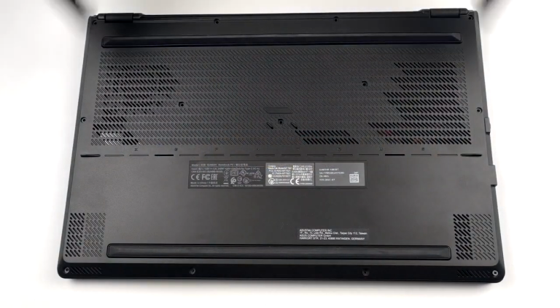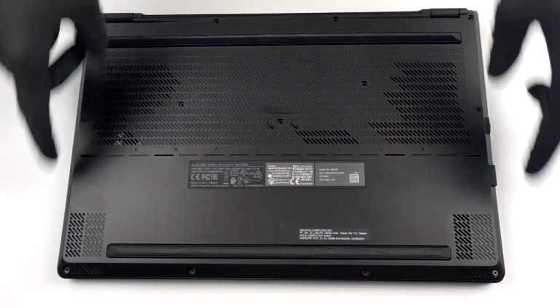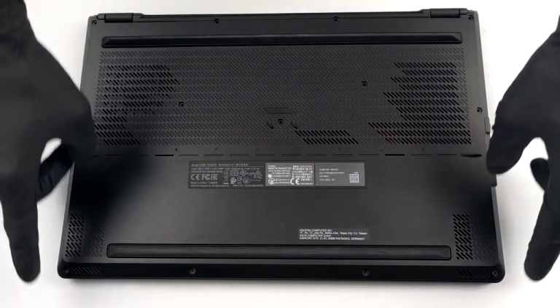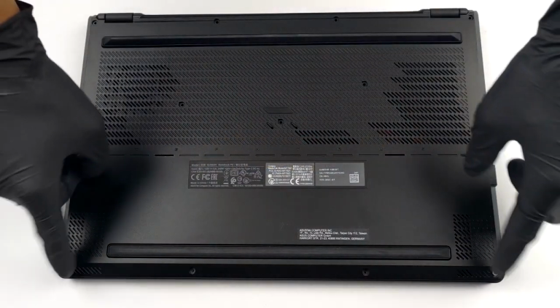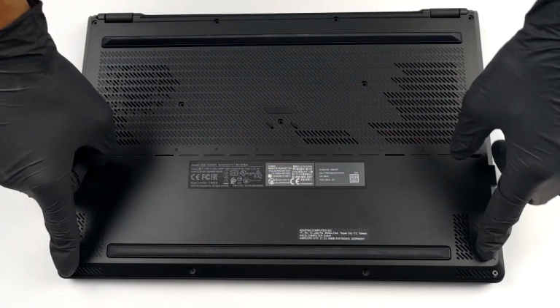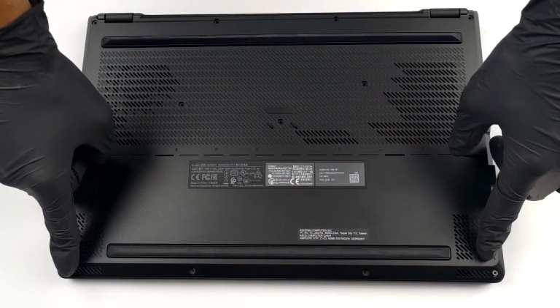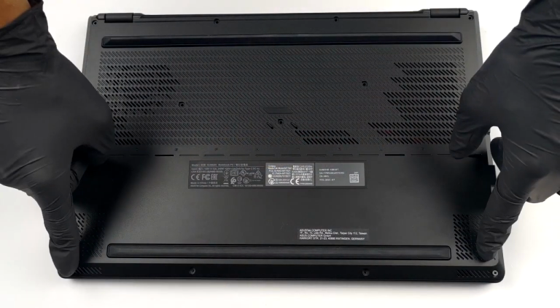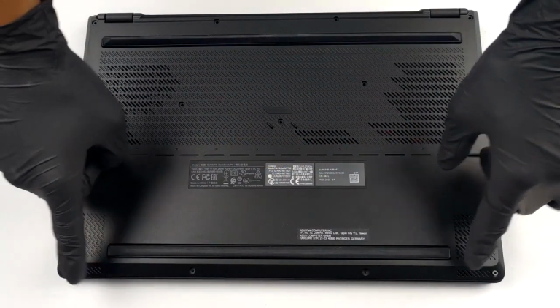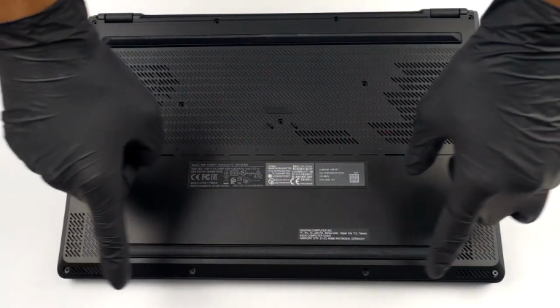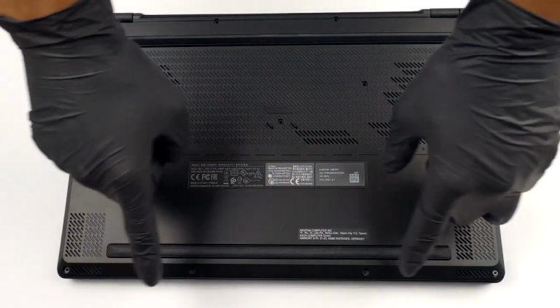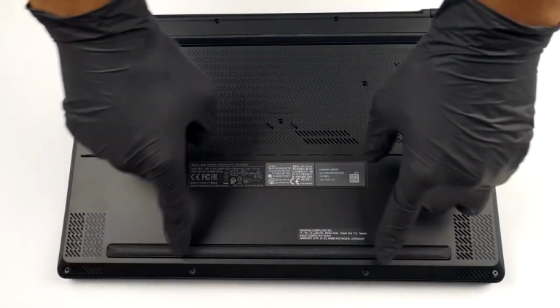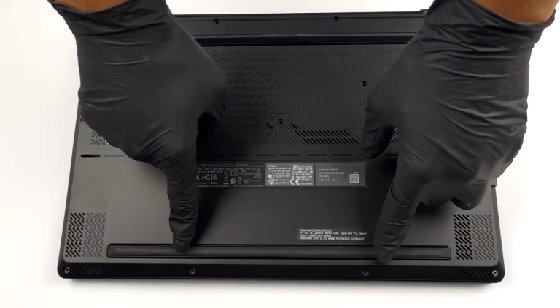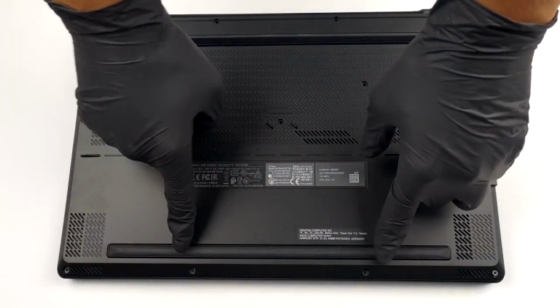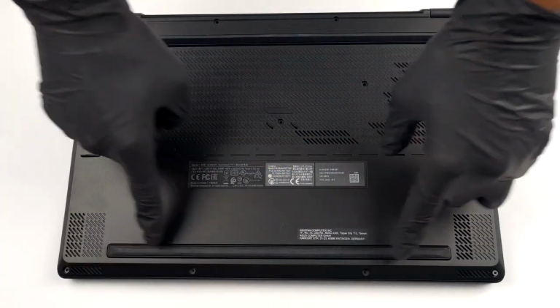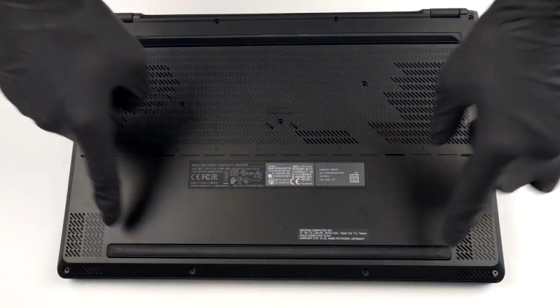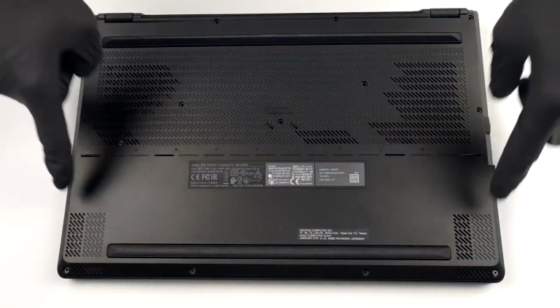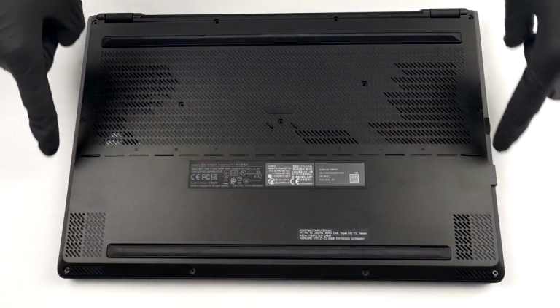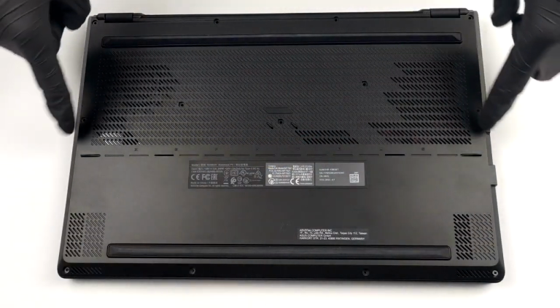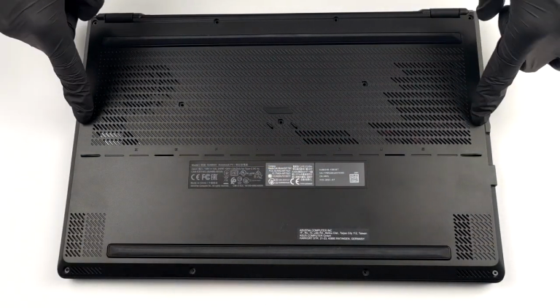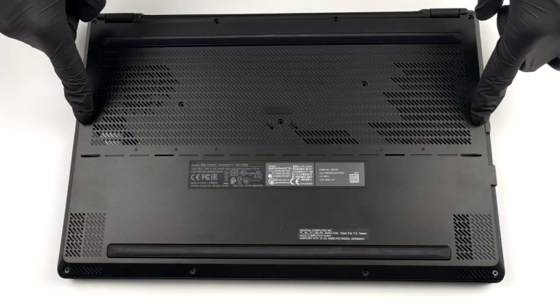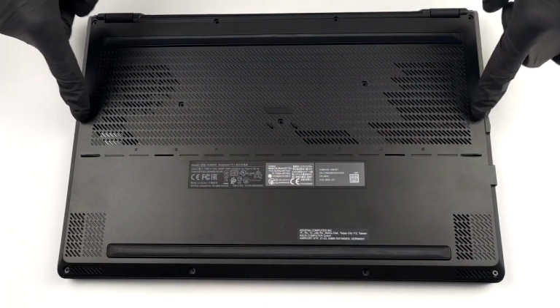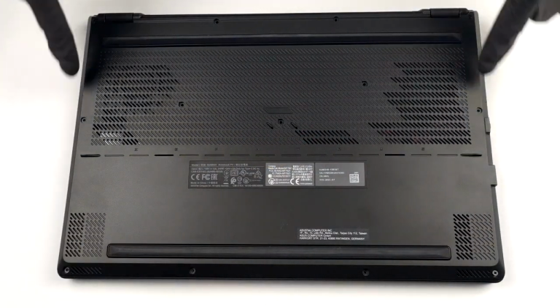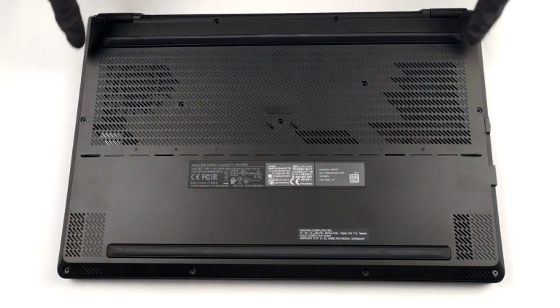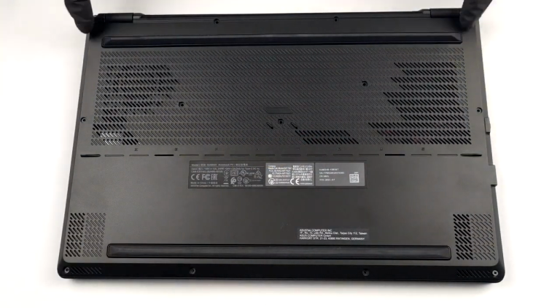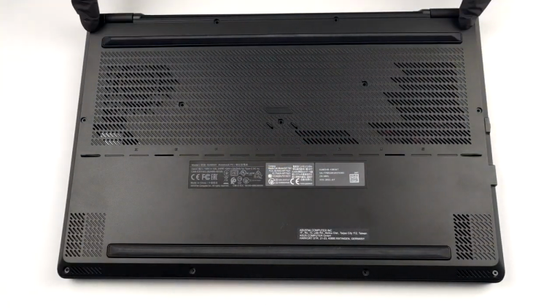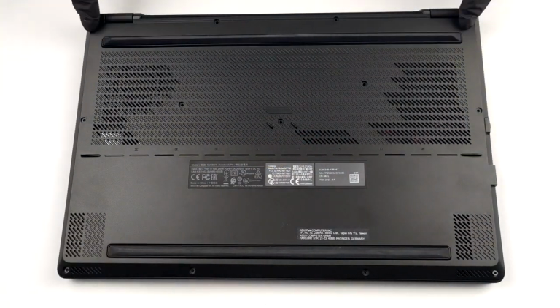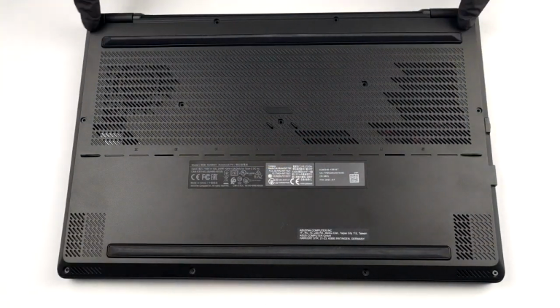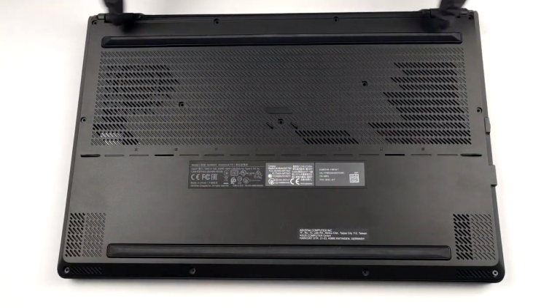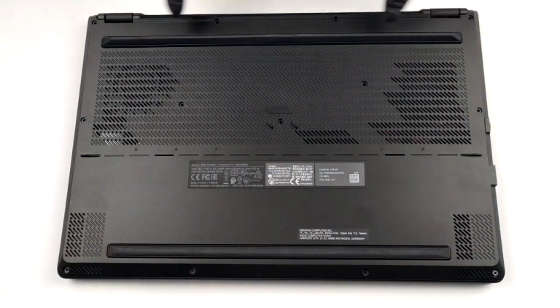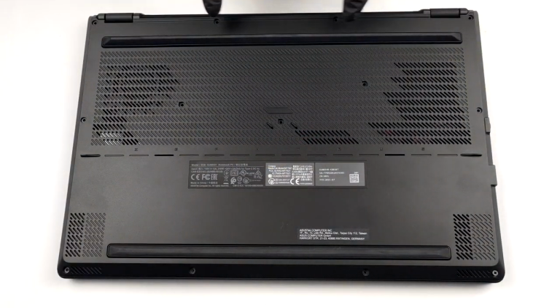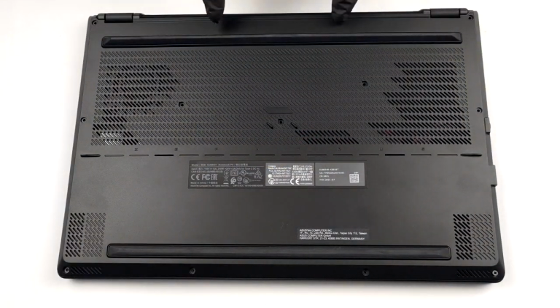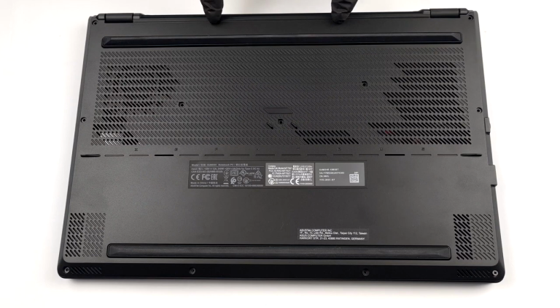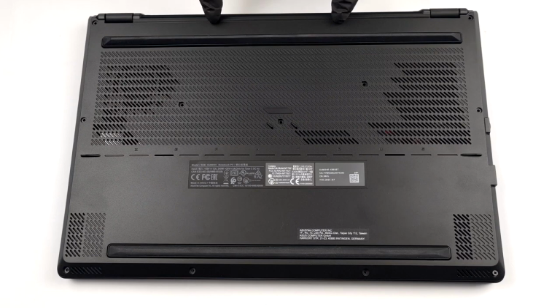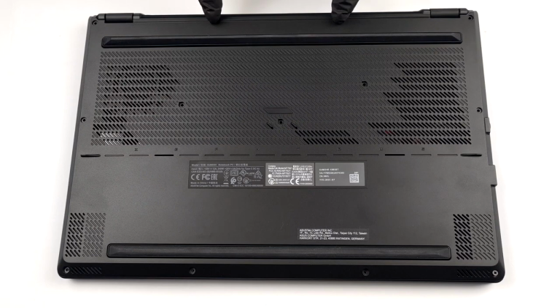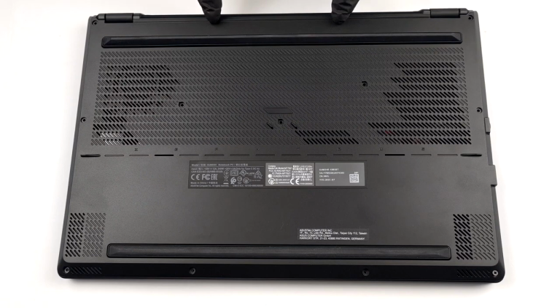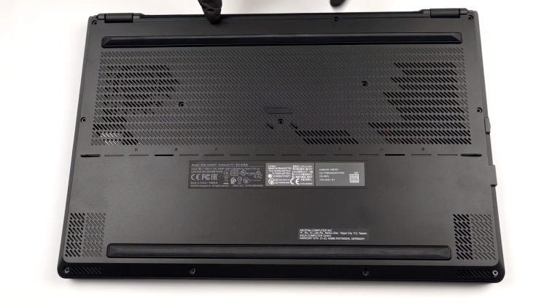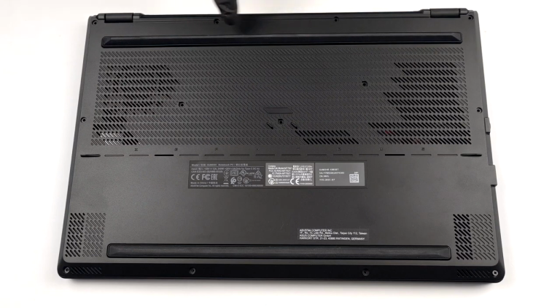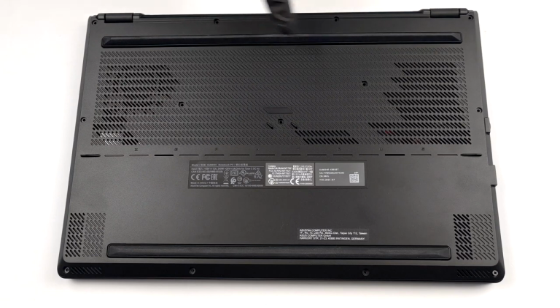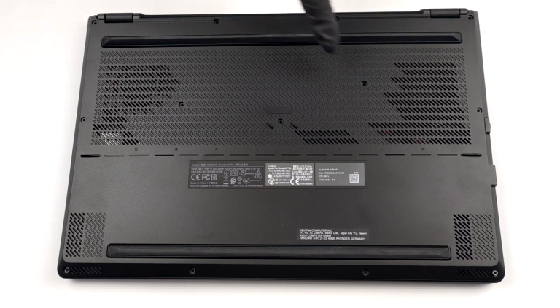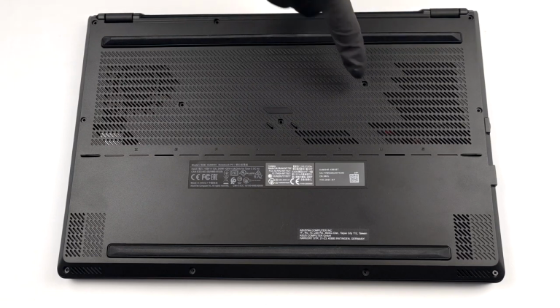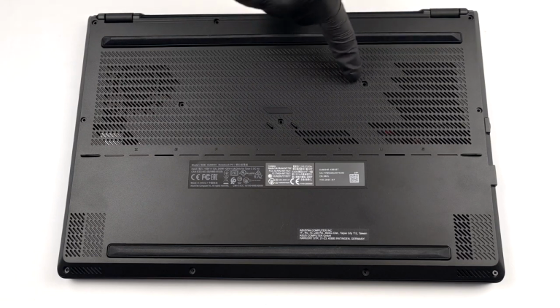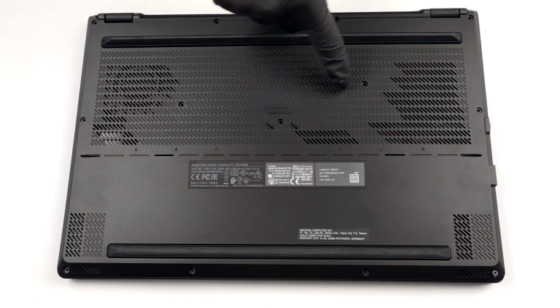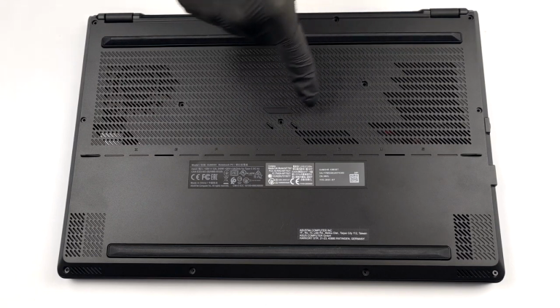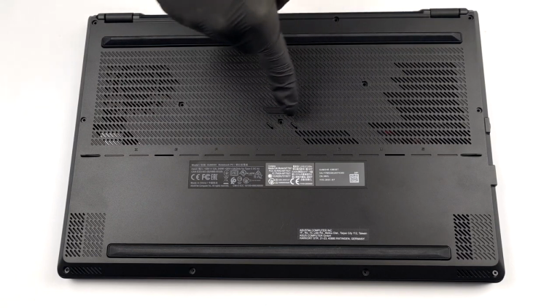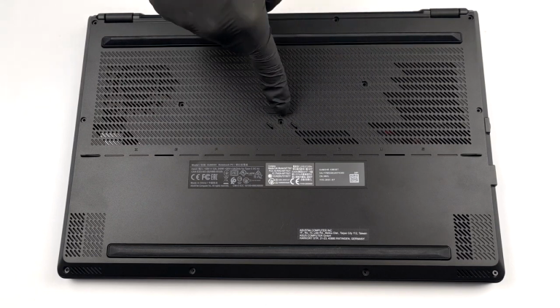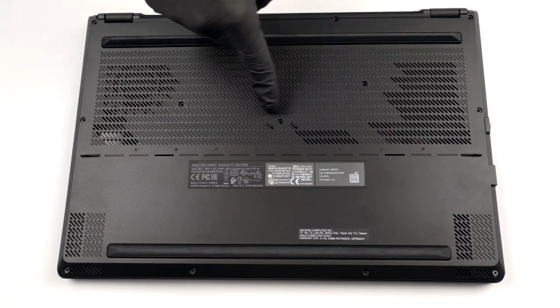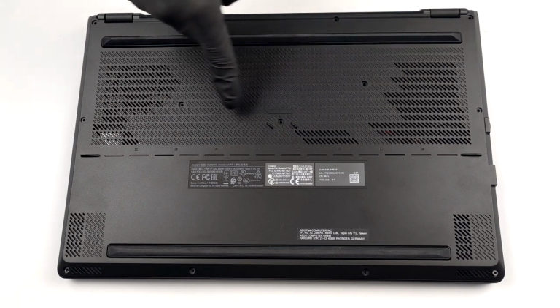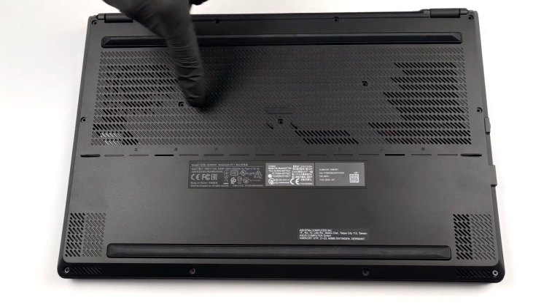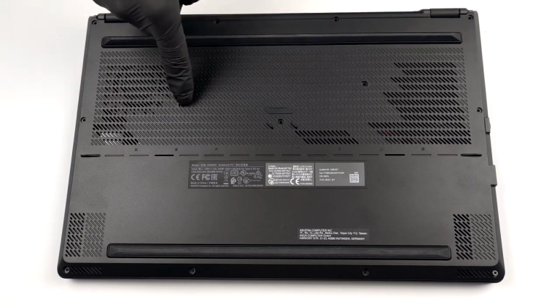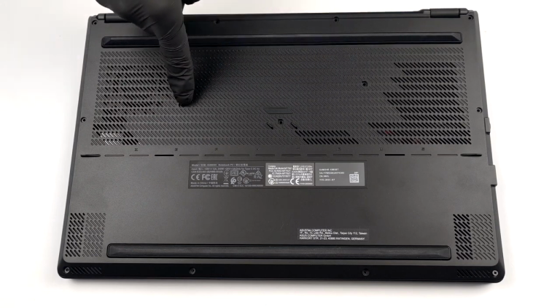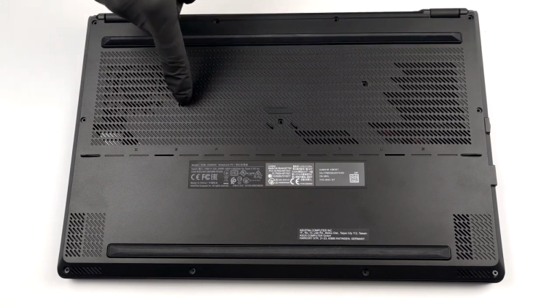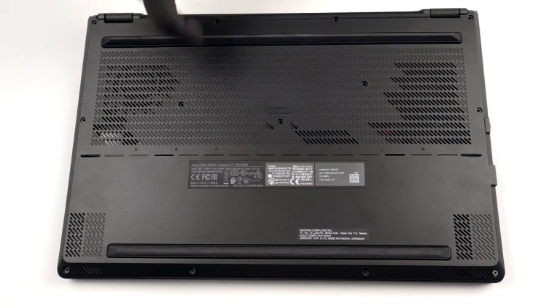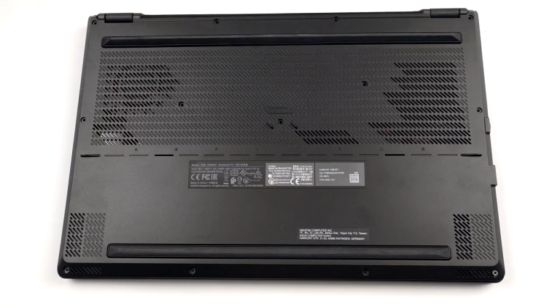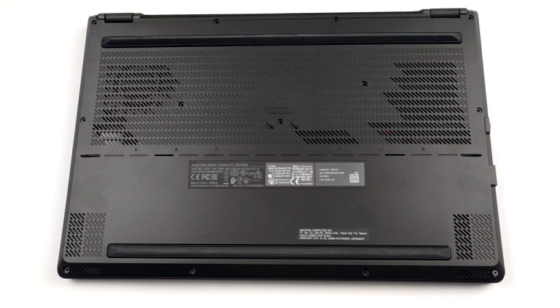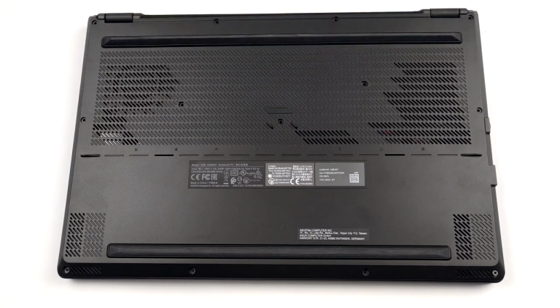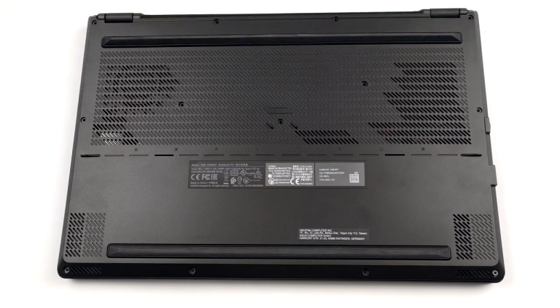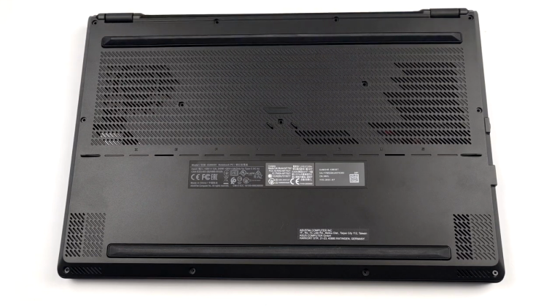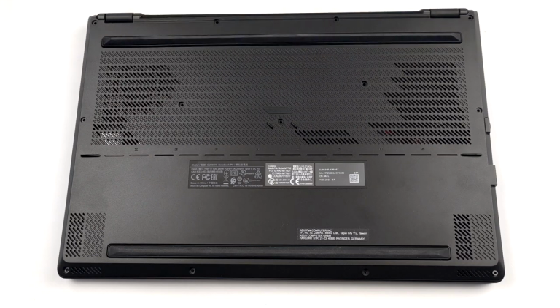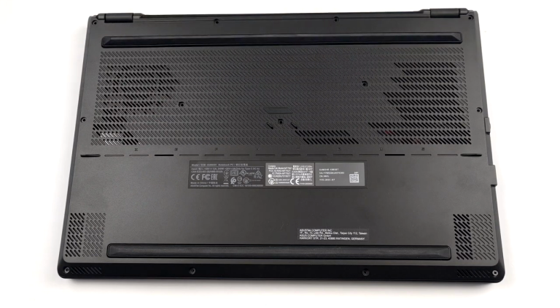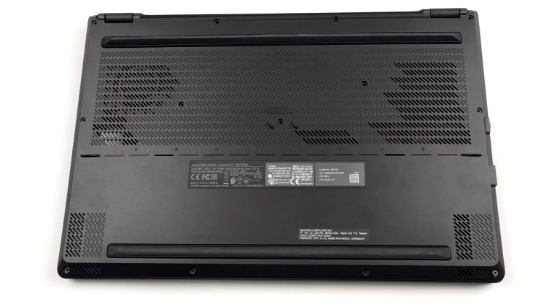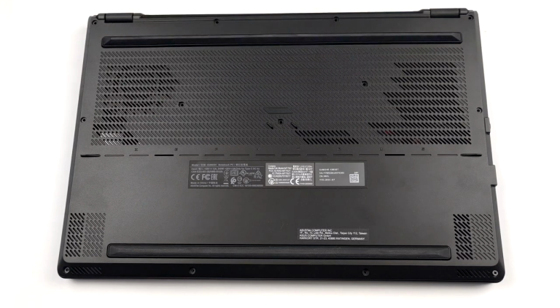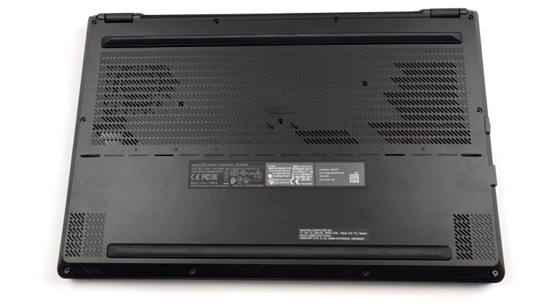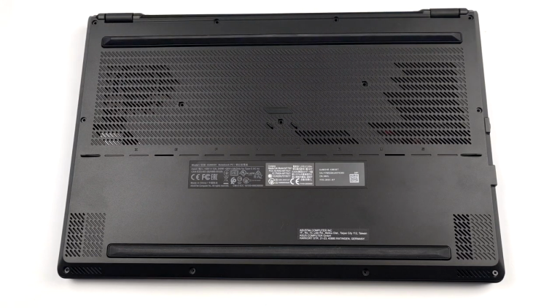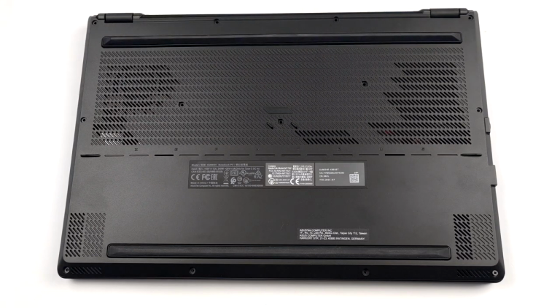Hello, this is Laptop Media, and today we will show you how to open the ASUS ROG Zephyrus M16 and what's inside of it.